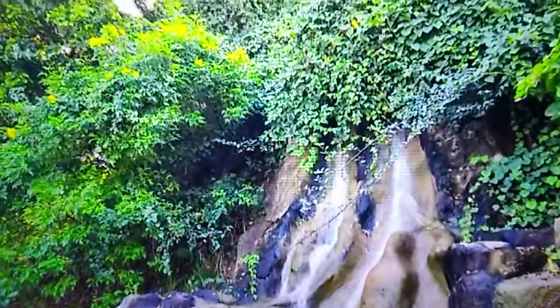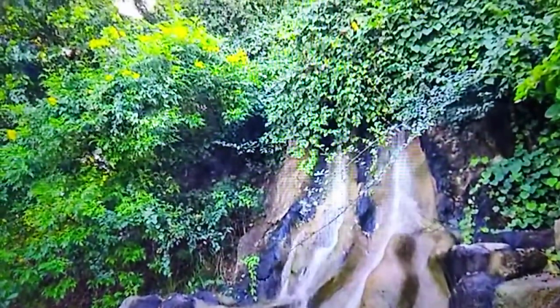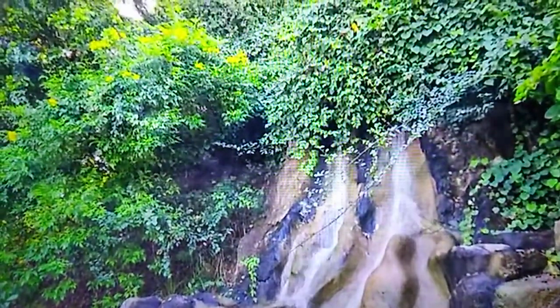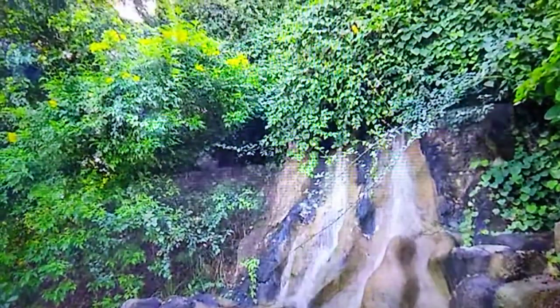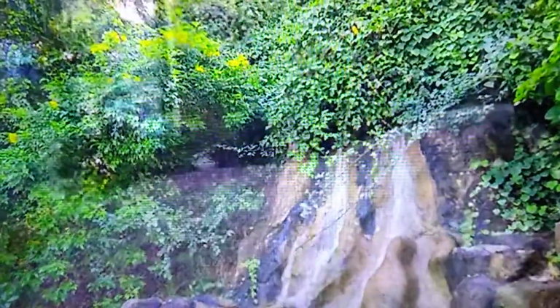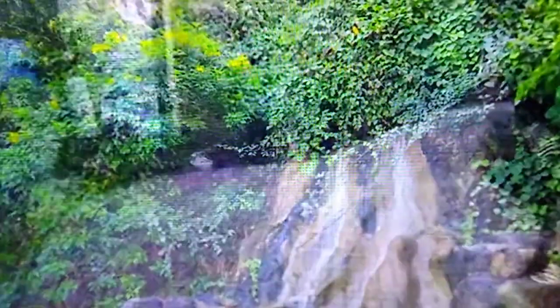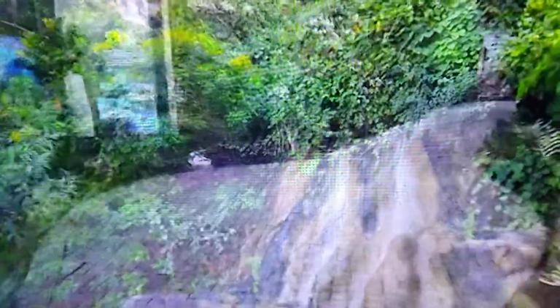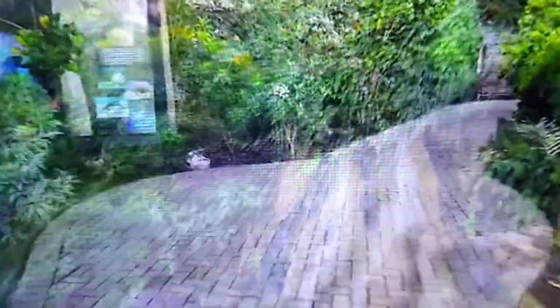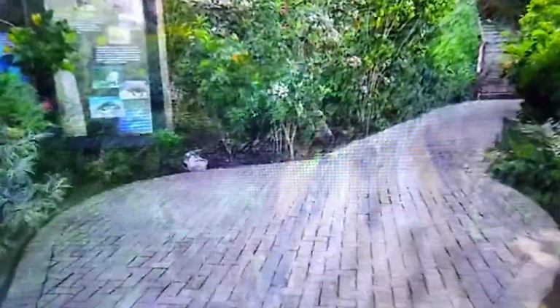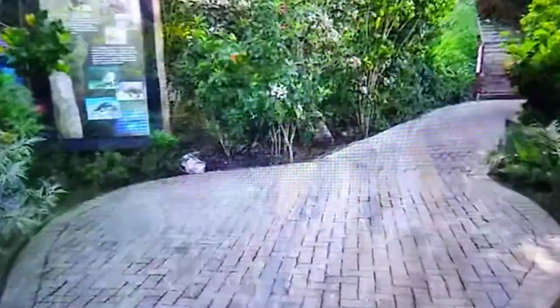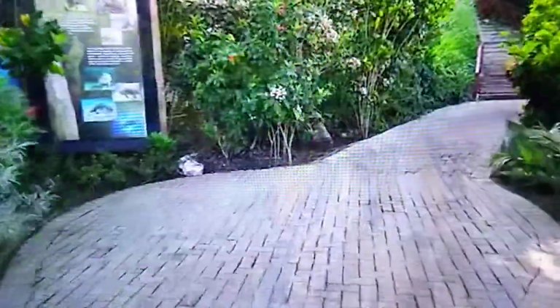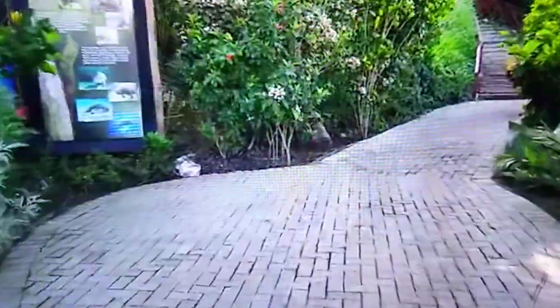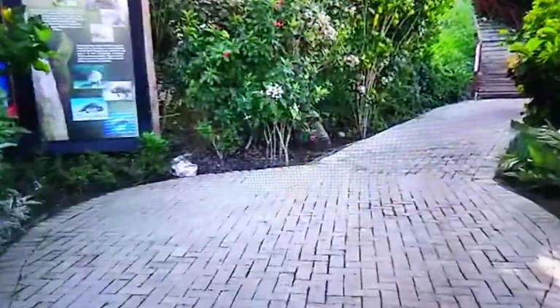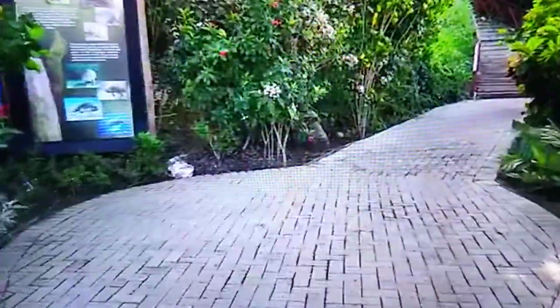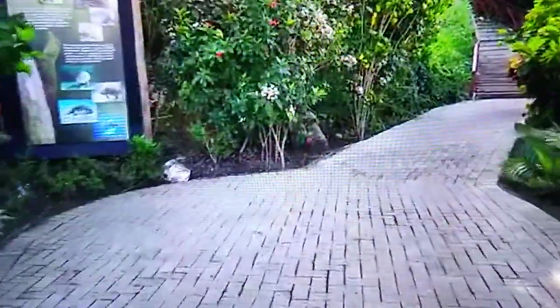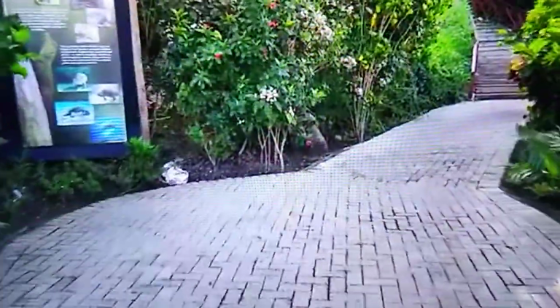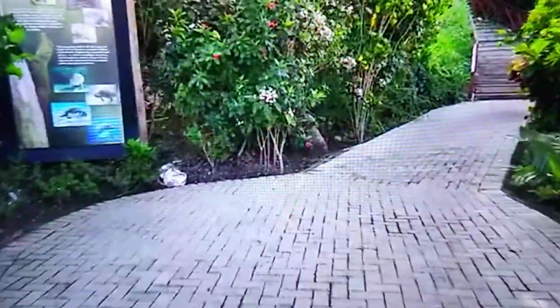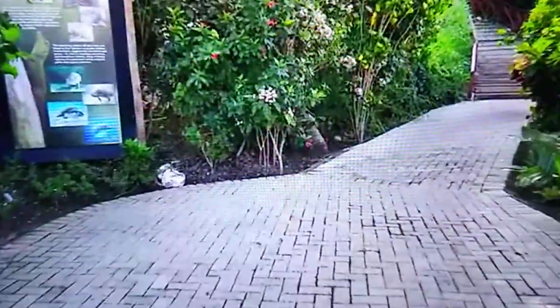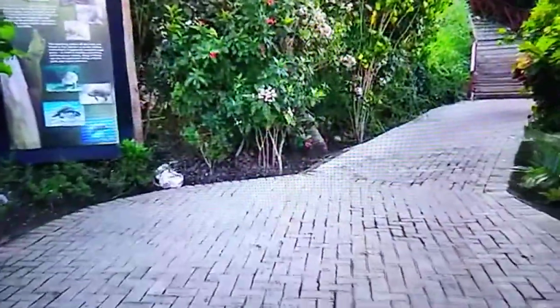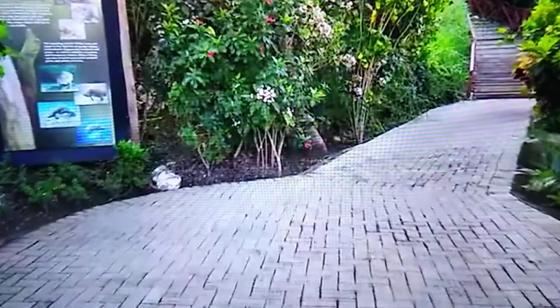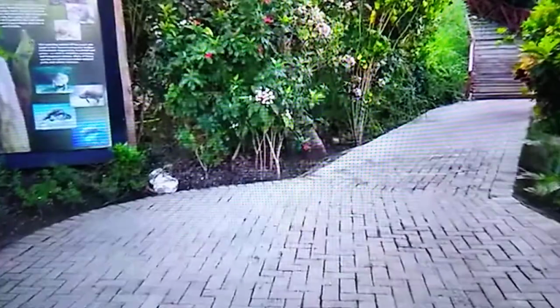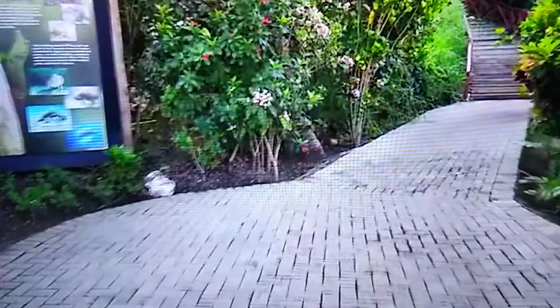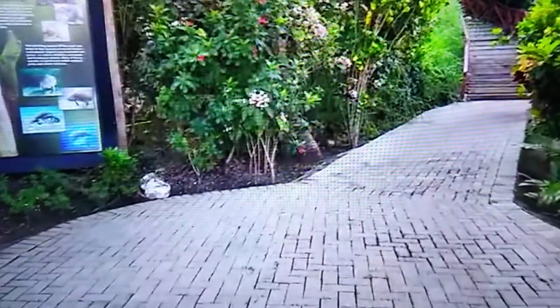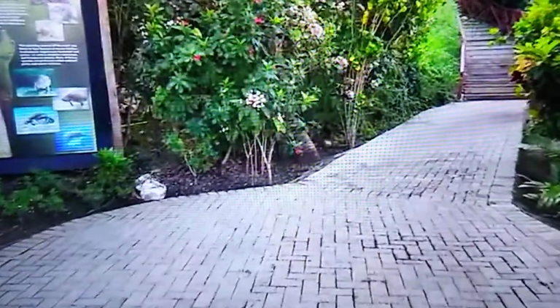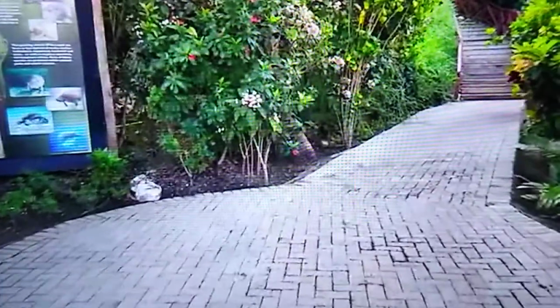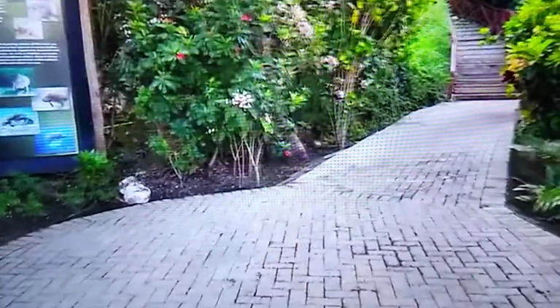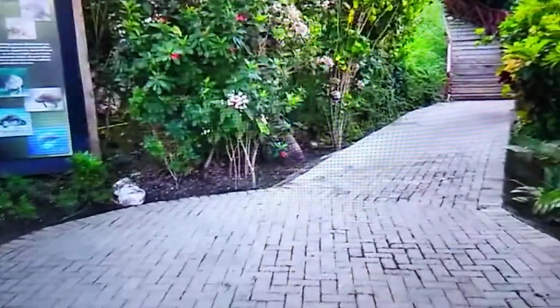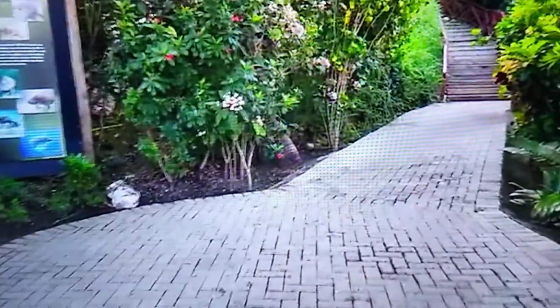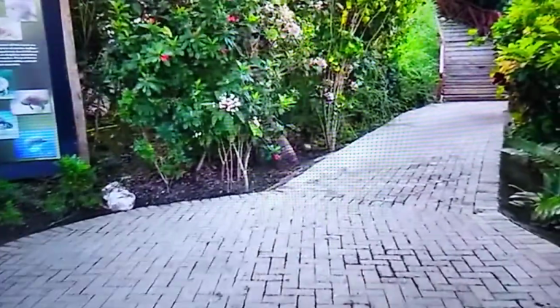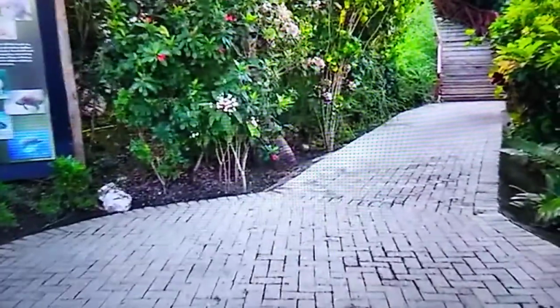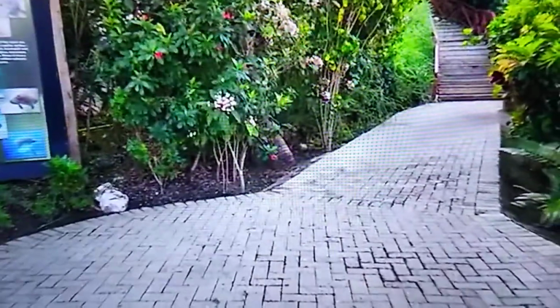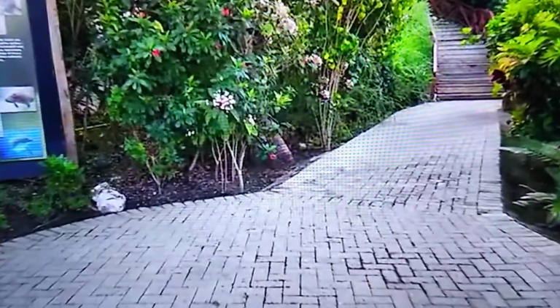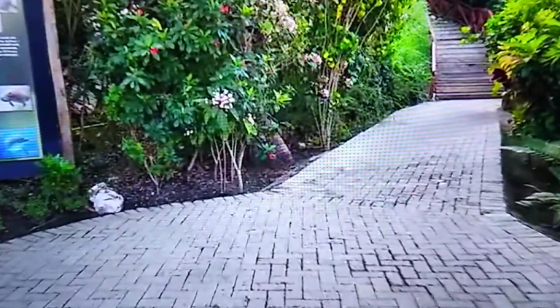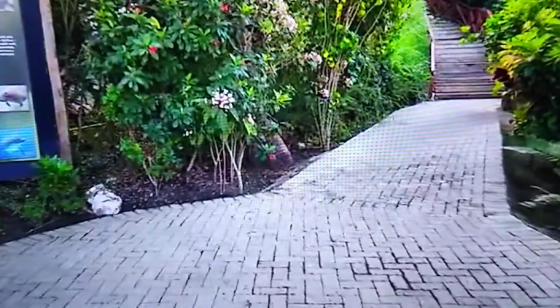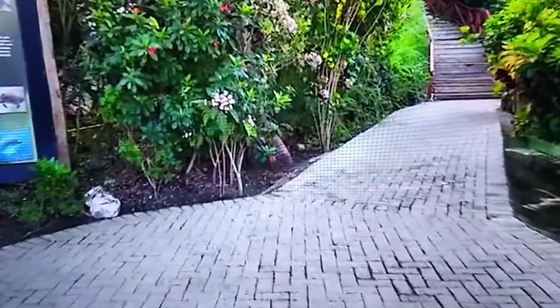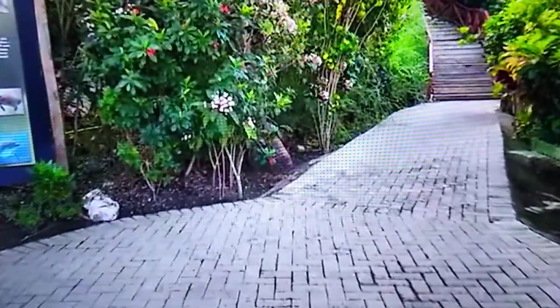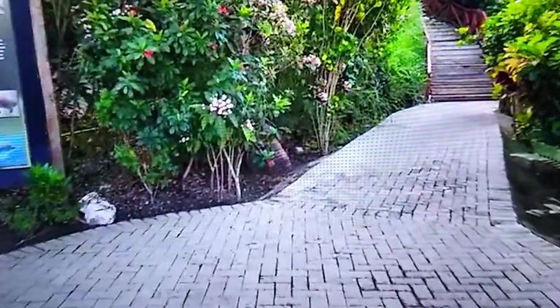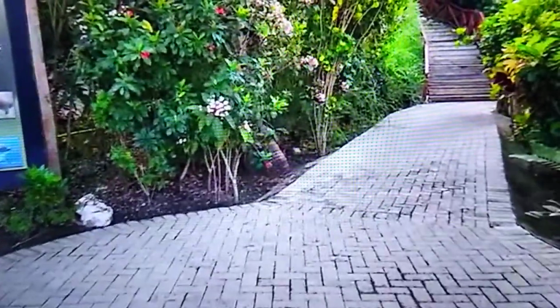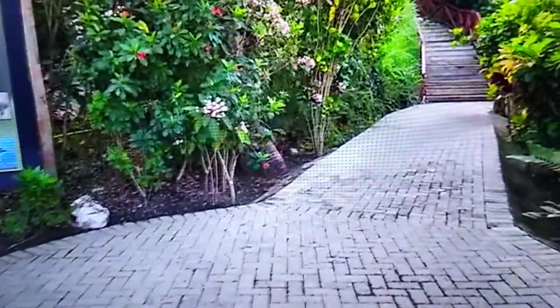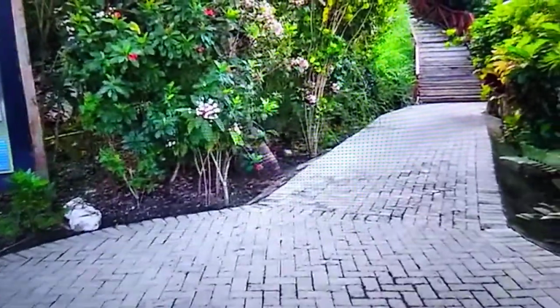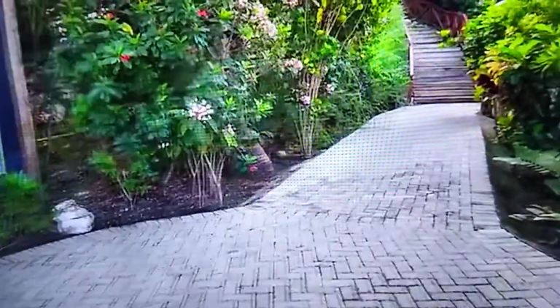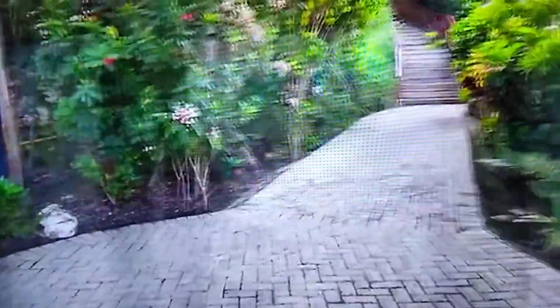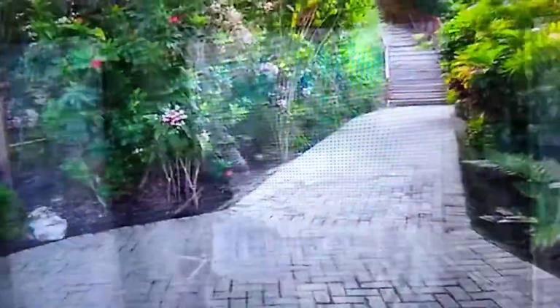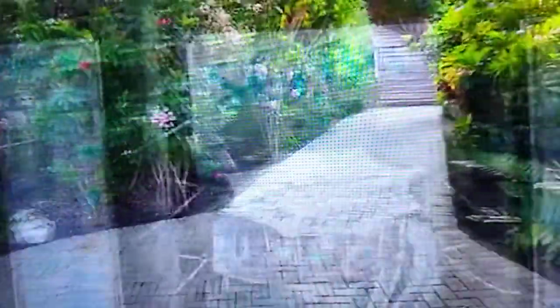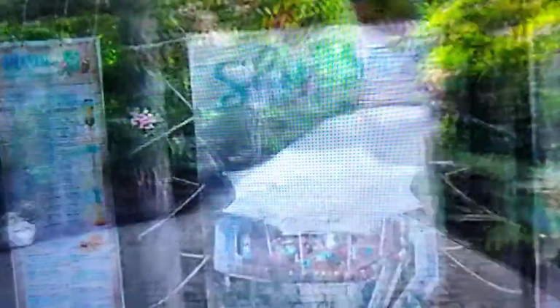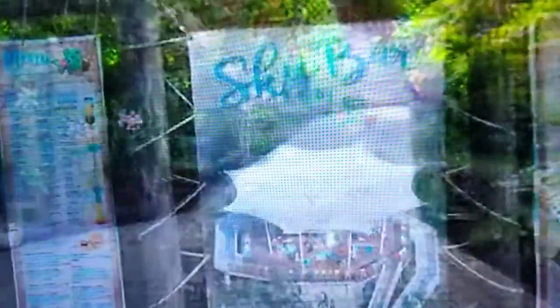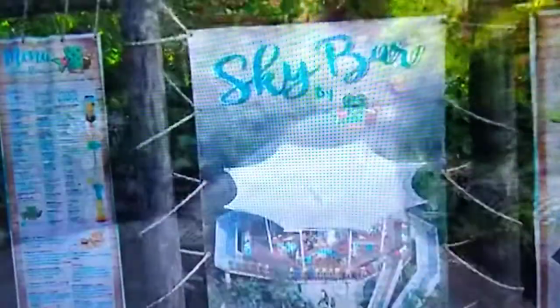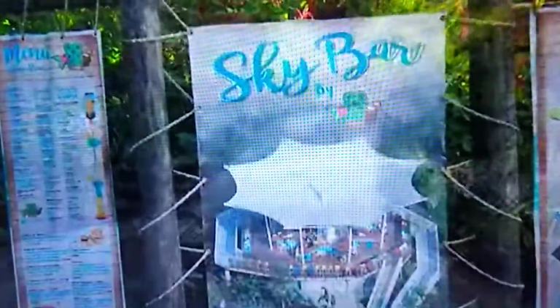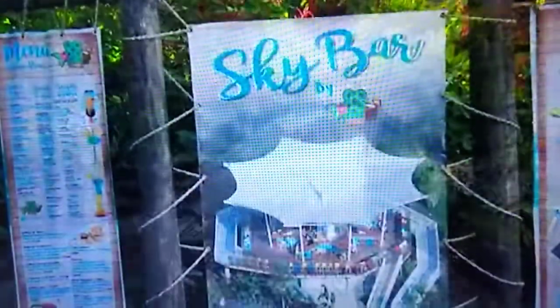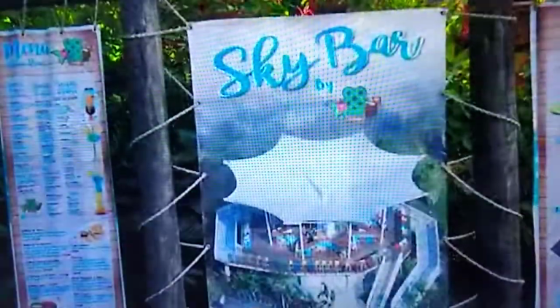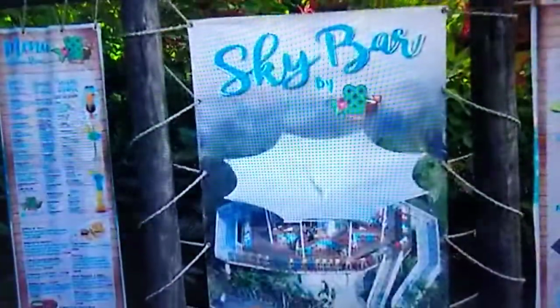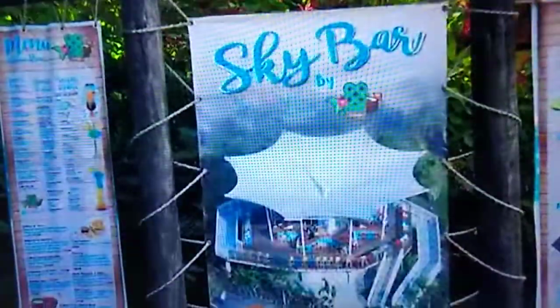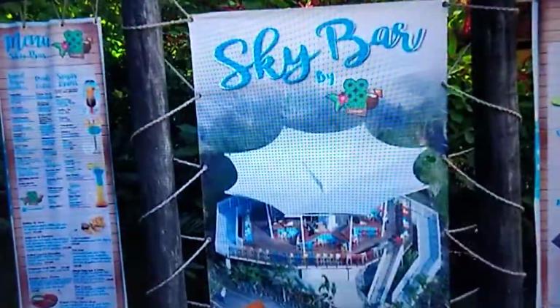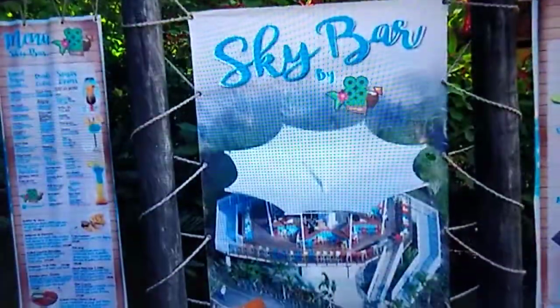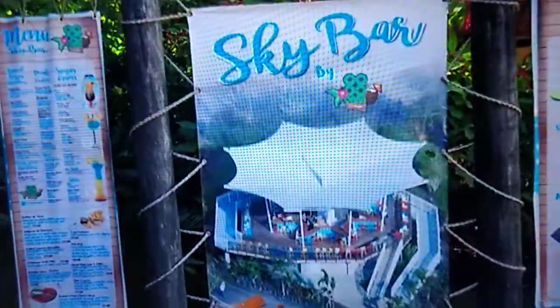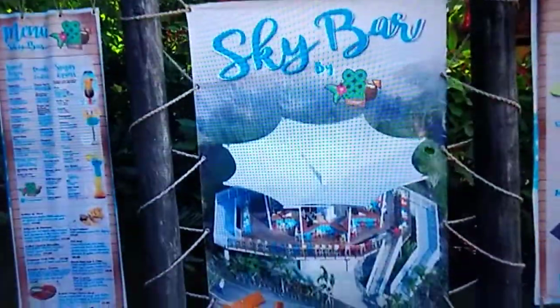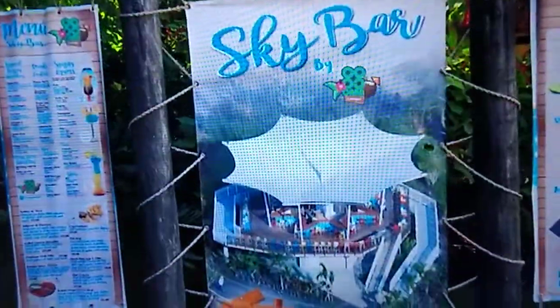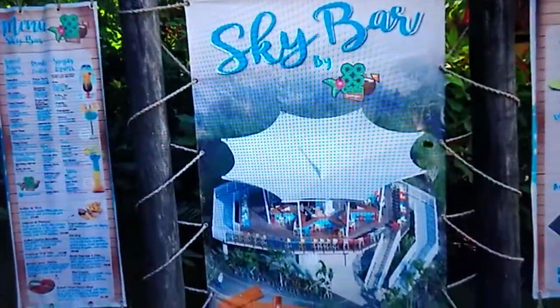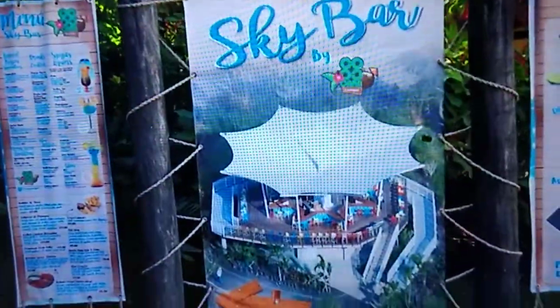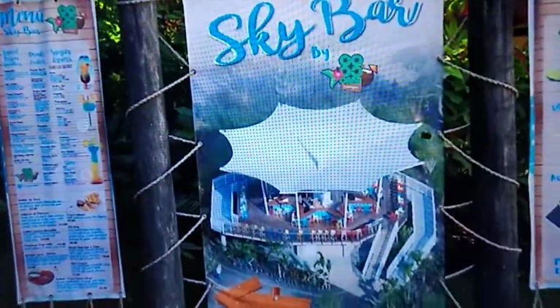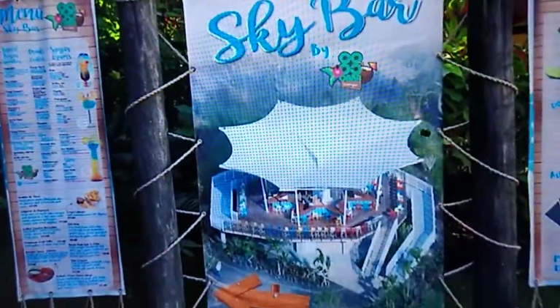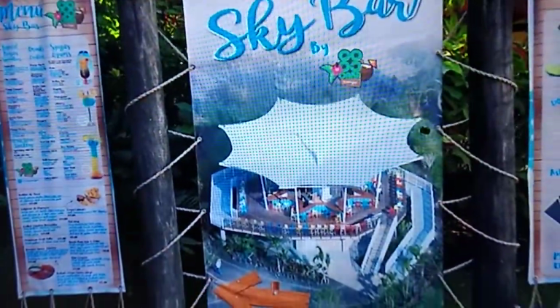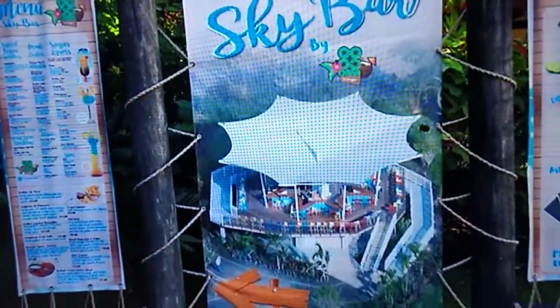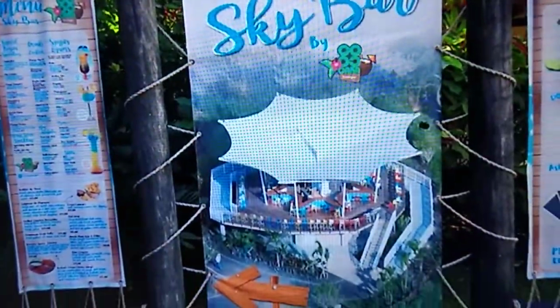Here's a little path up to the Sky Bar. I didn't go up there, but you can get drinks up there as well, and it's a nice little view.